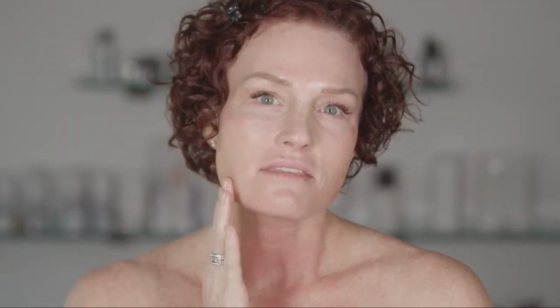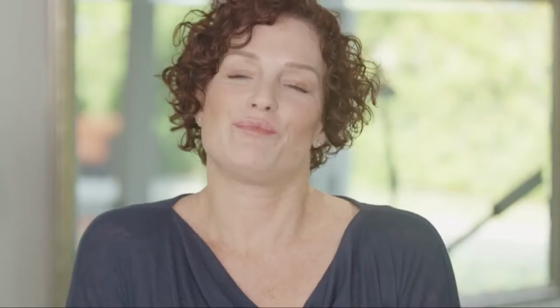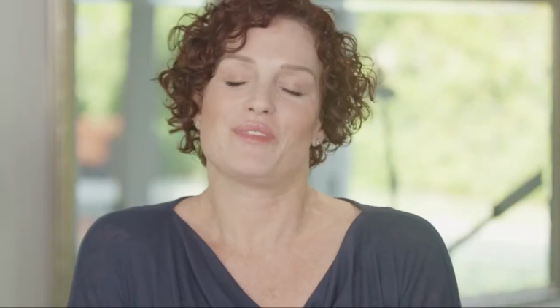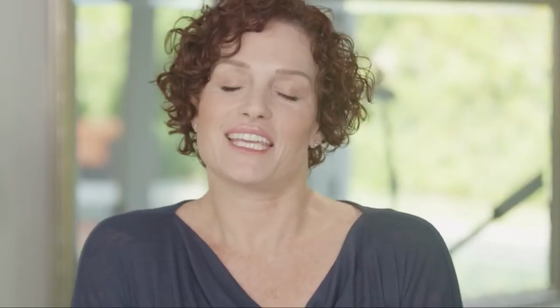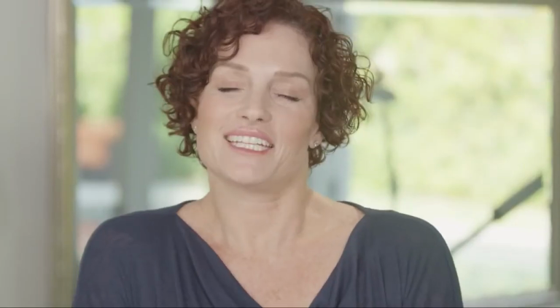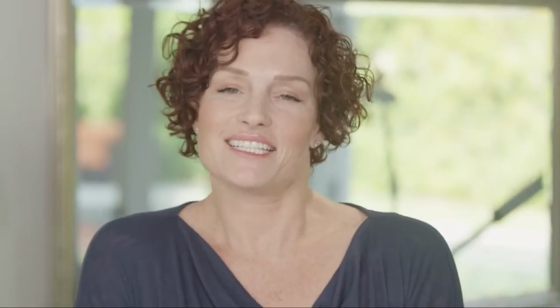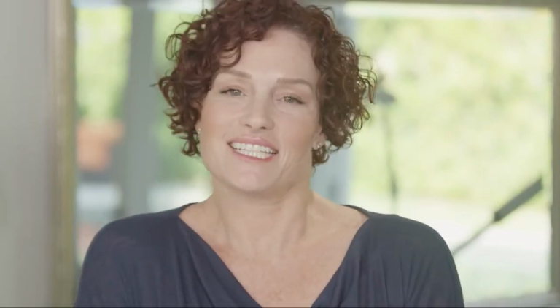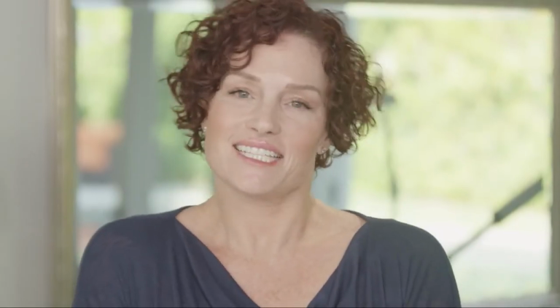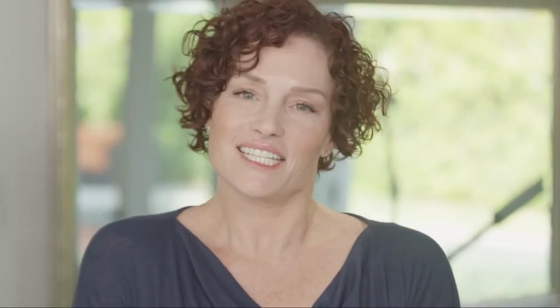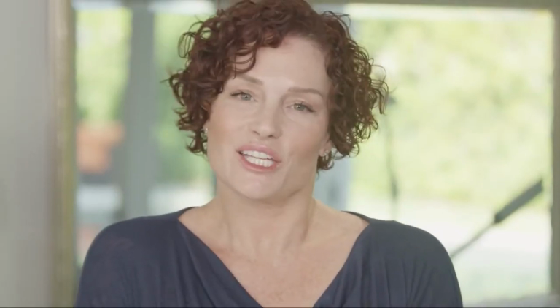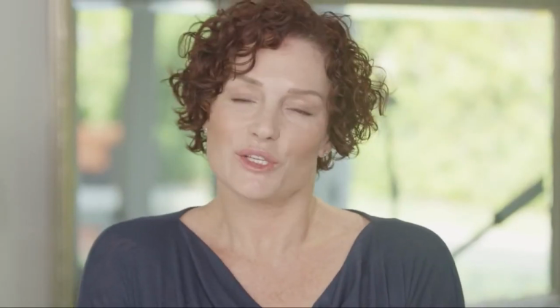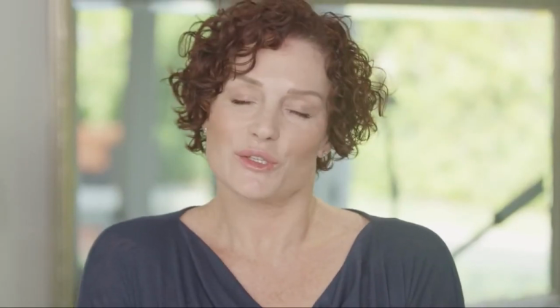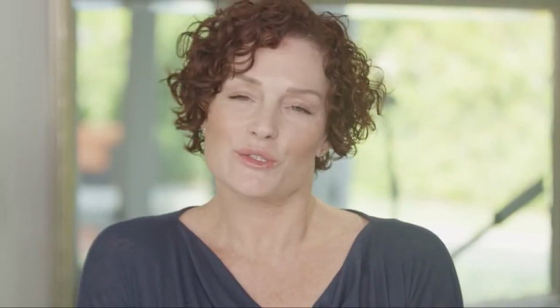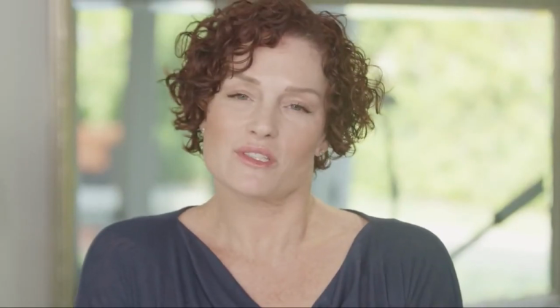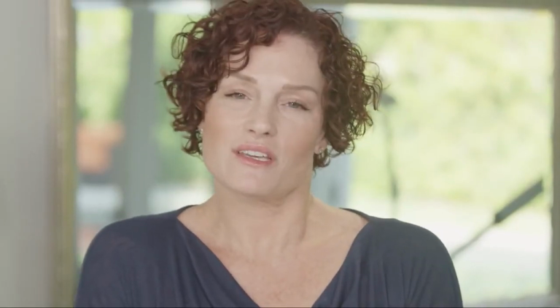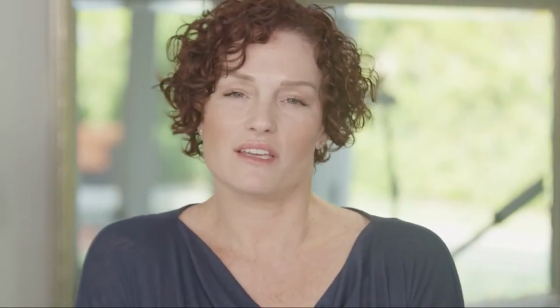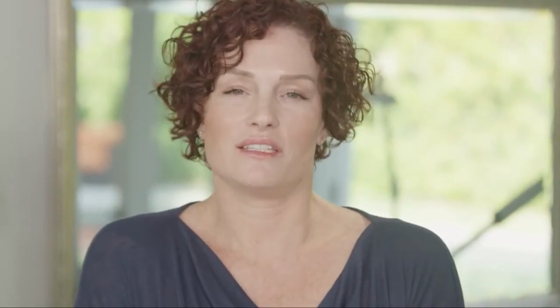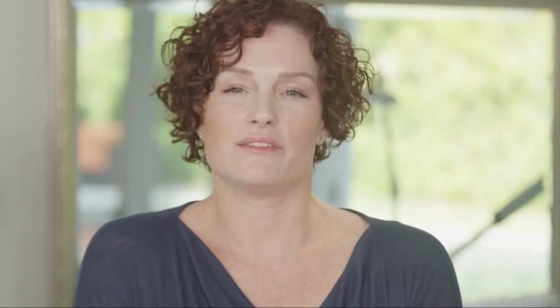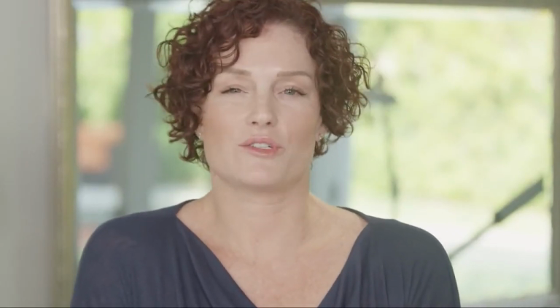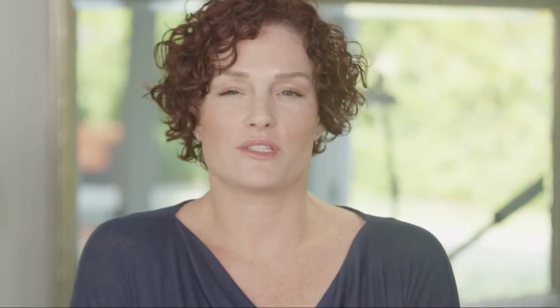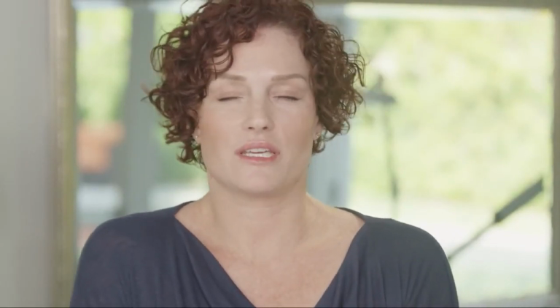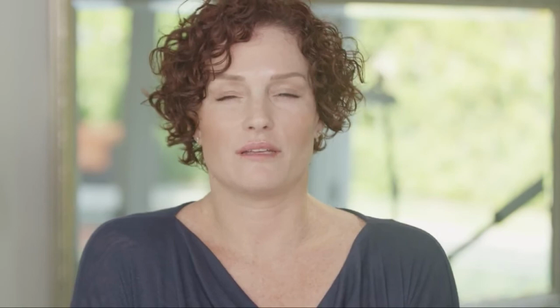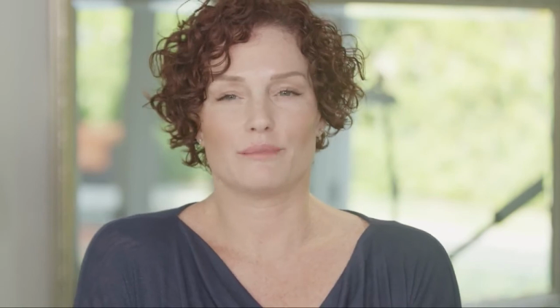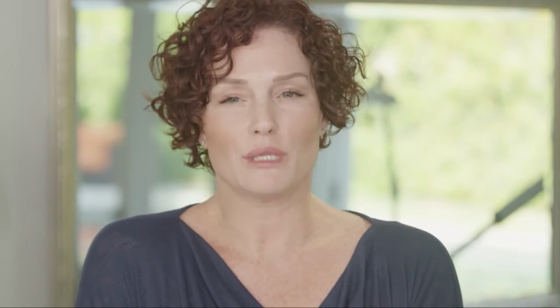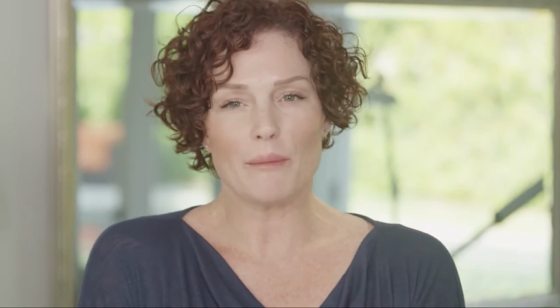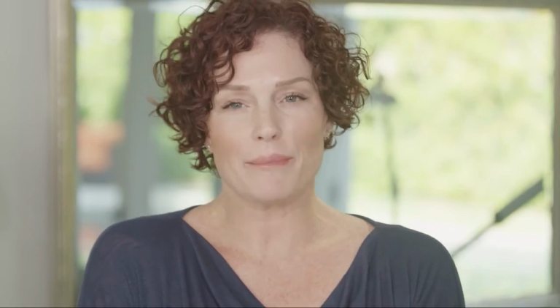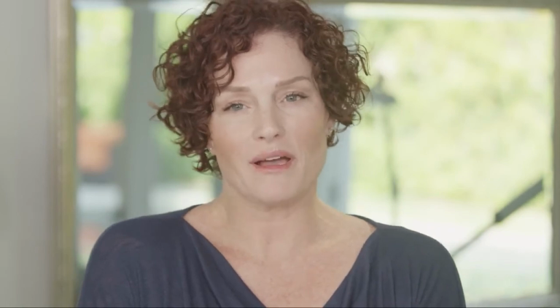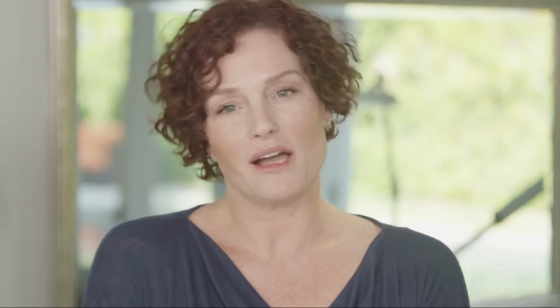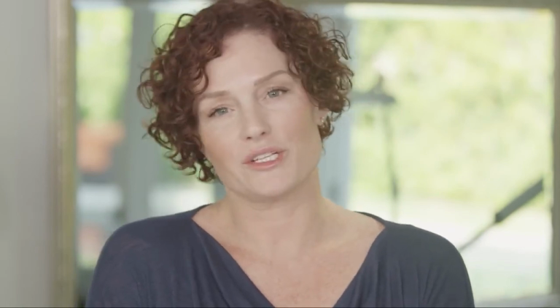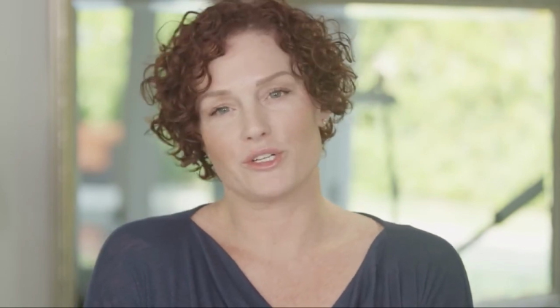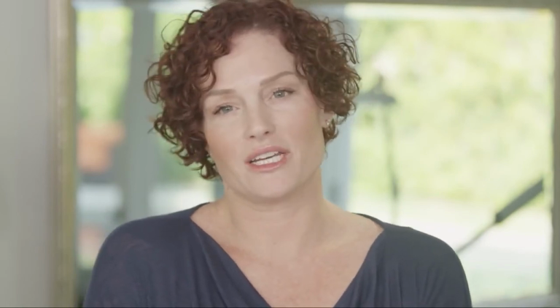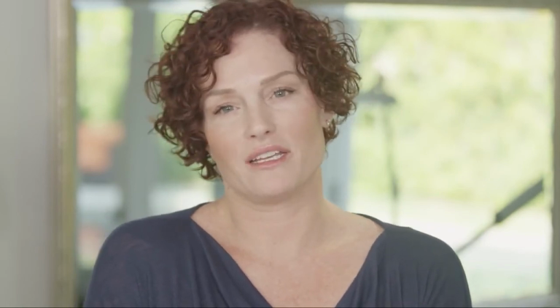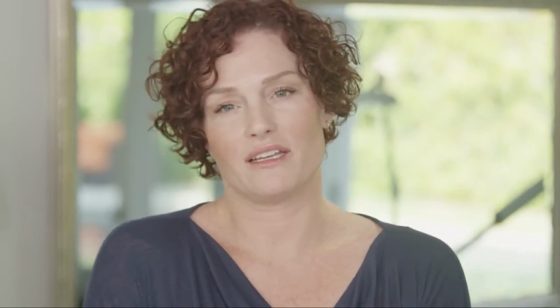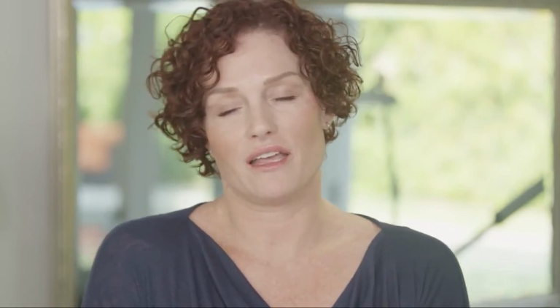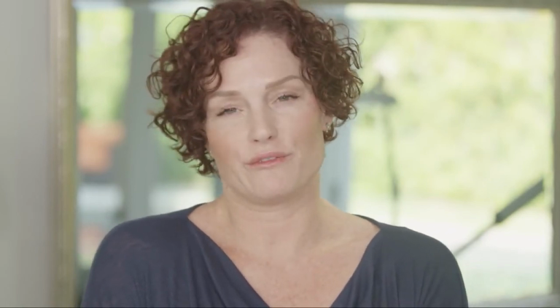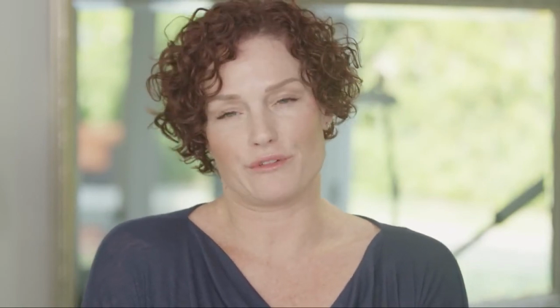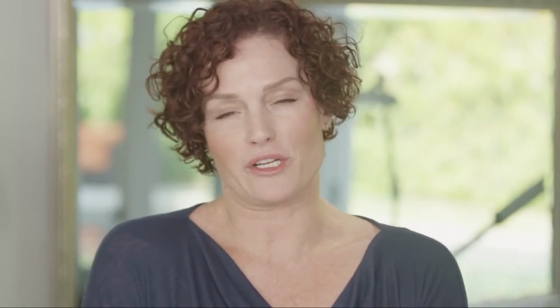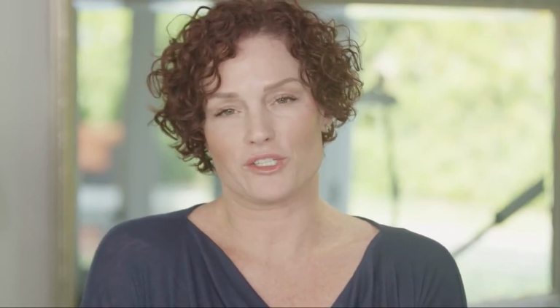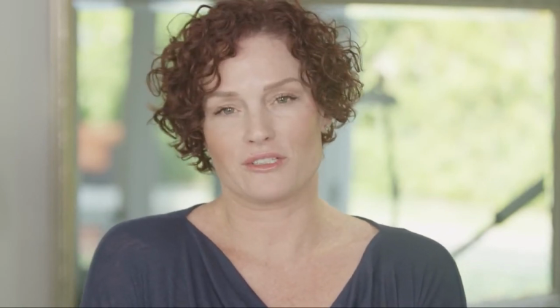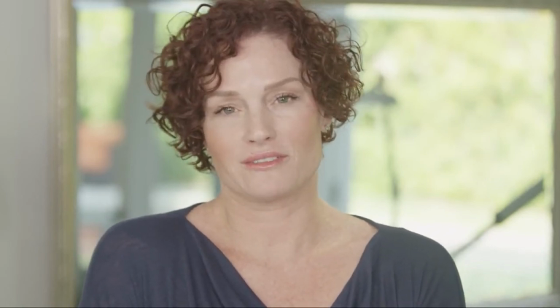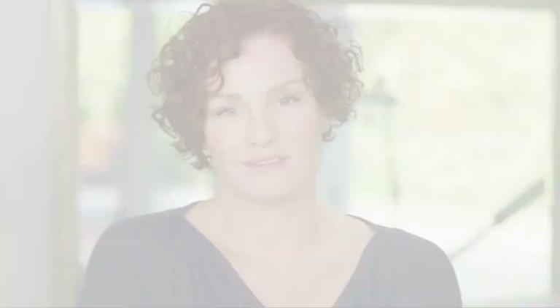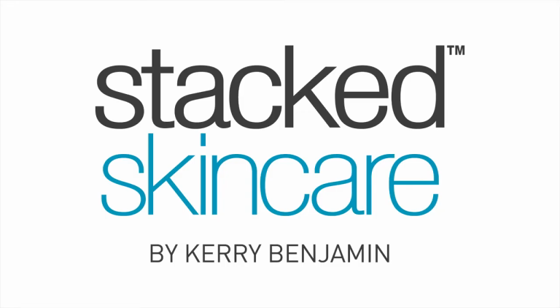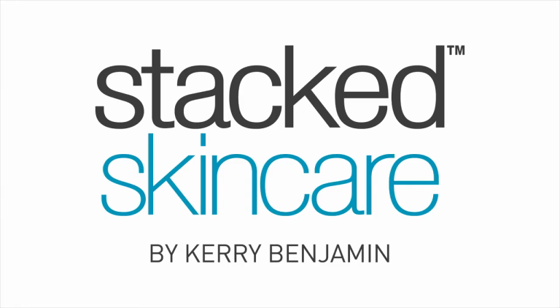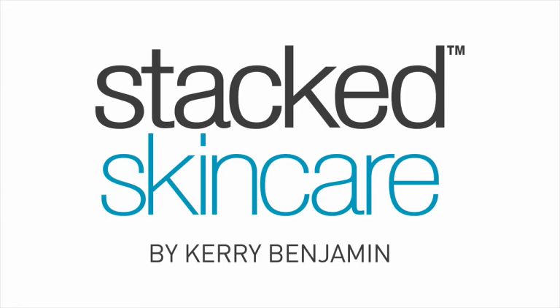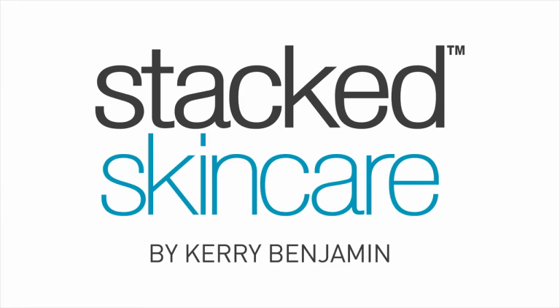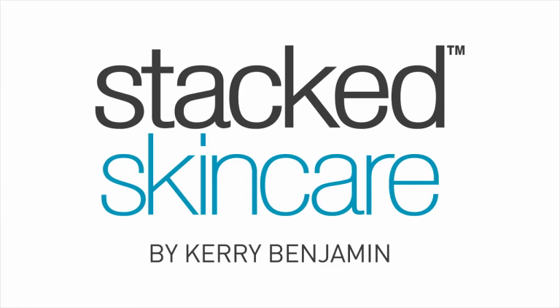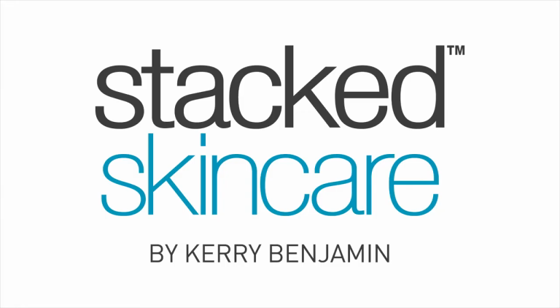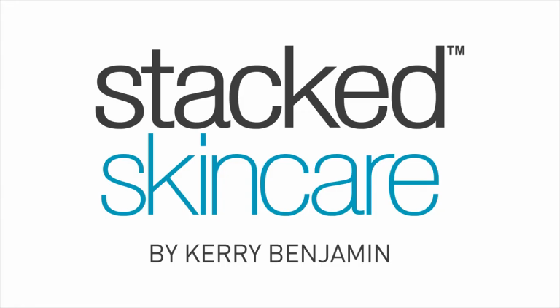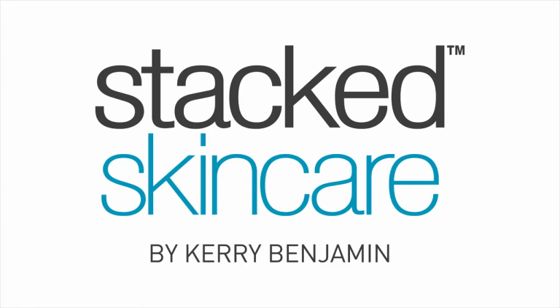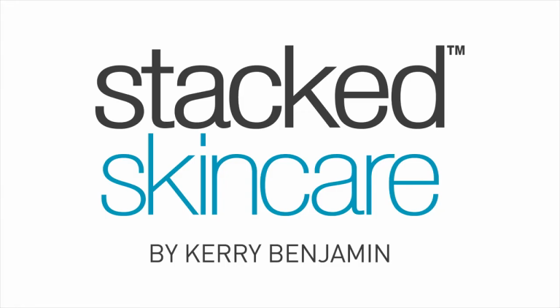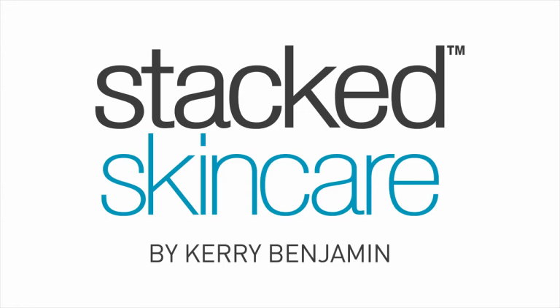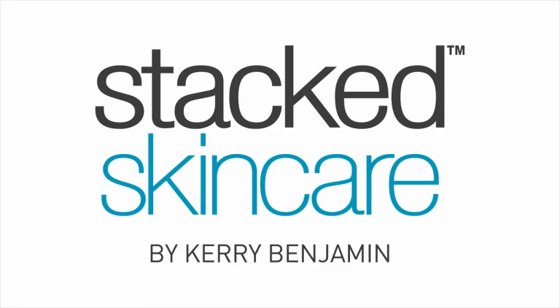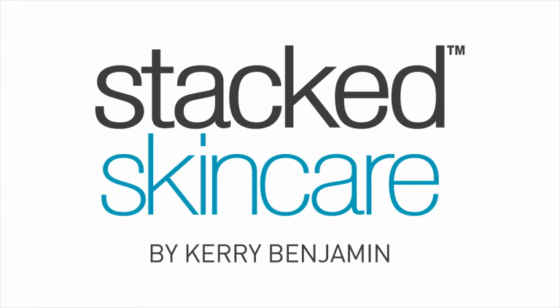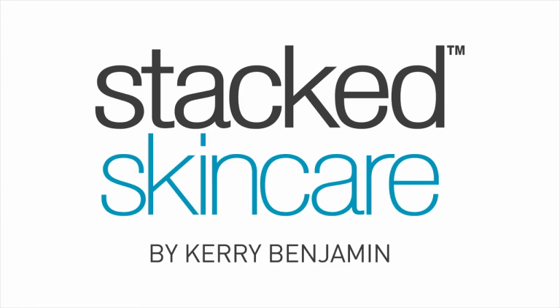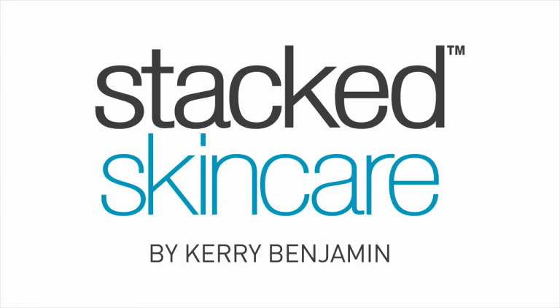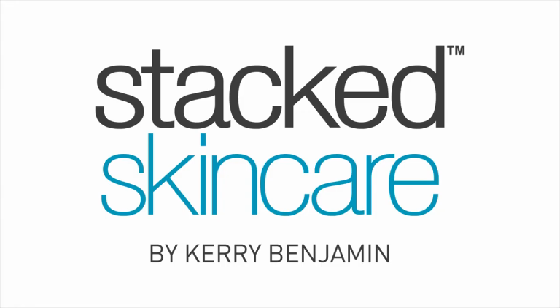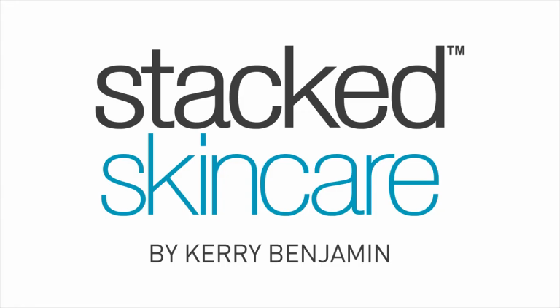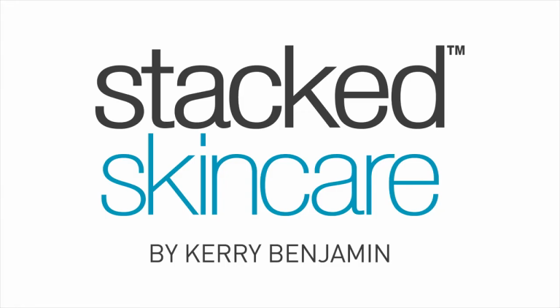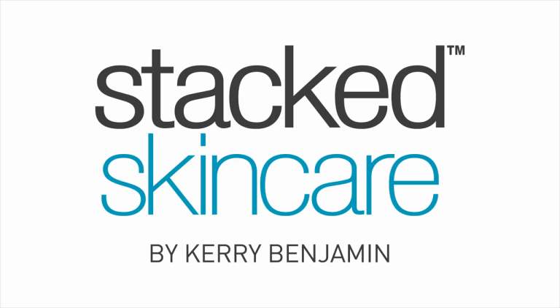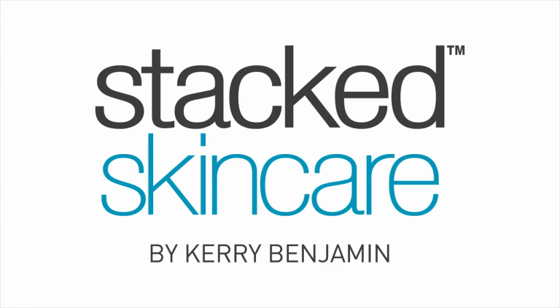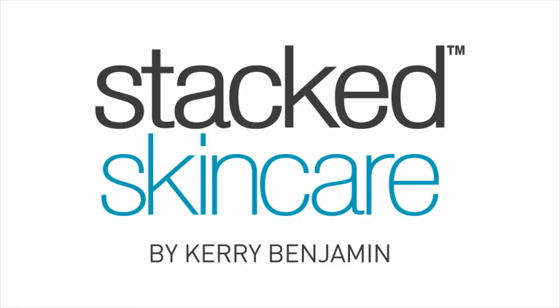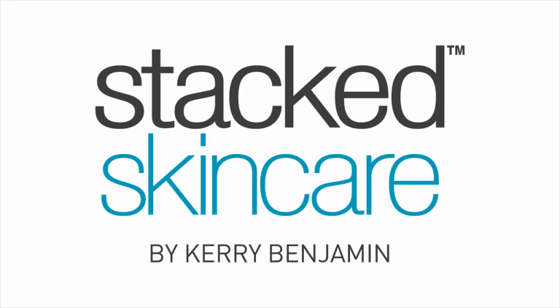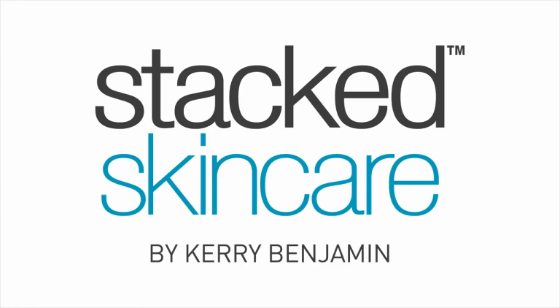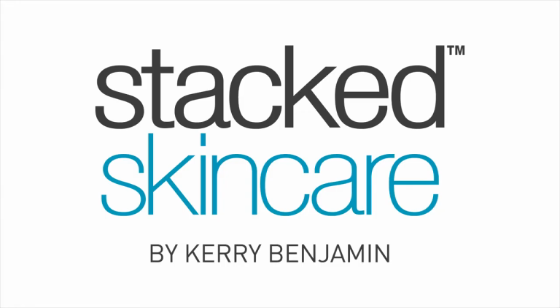The kit is easy to use and leaves your skin plump, hydrated, and fresh. Thanks so much for watching. Follow us at Stack Skin Care.